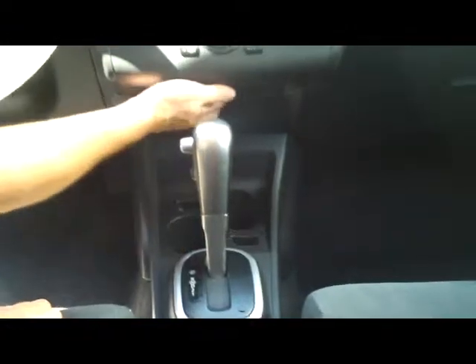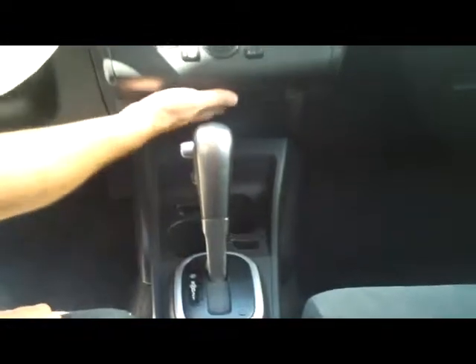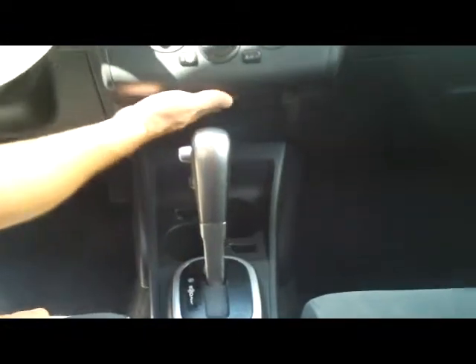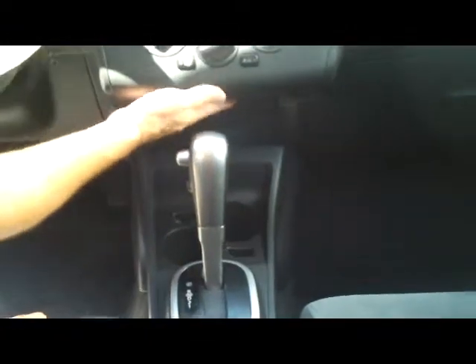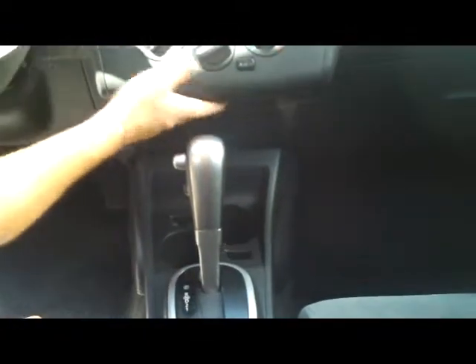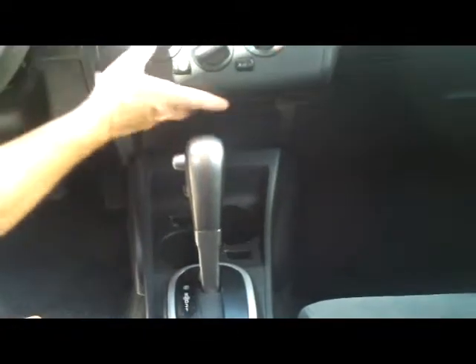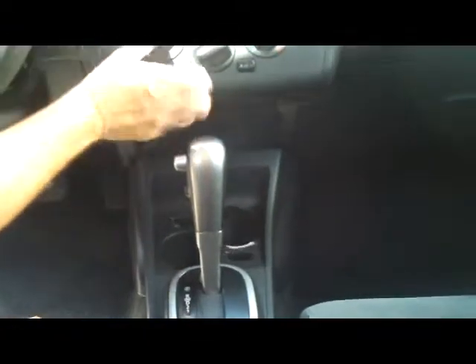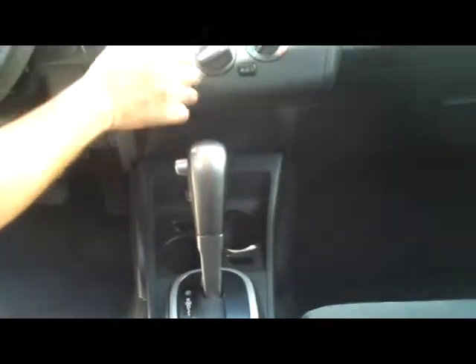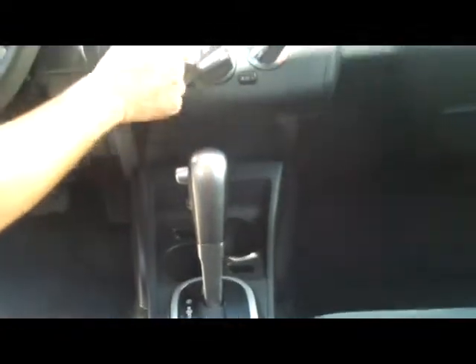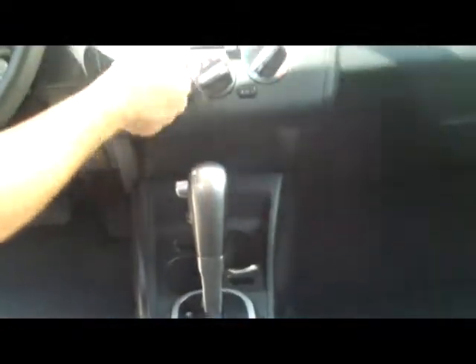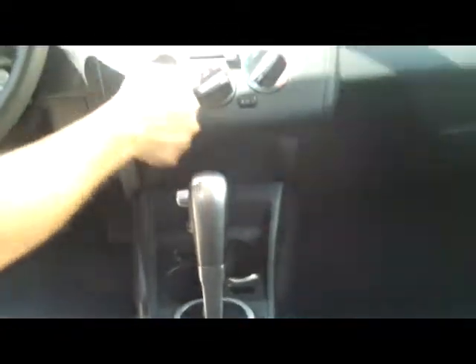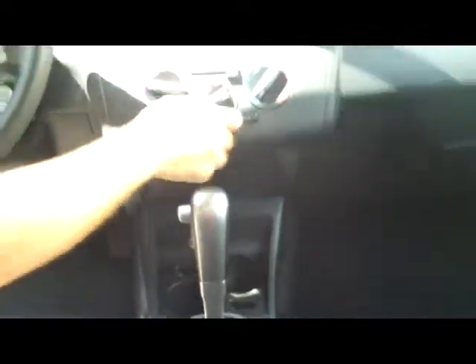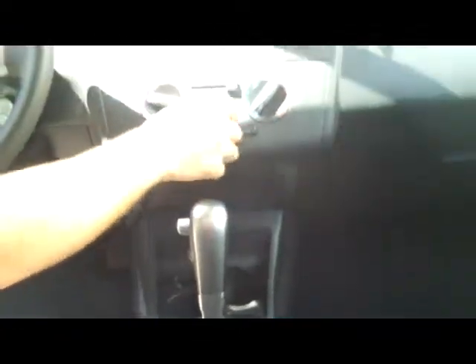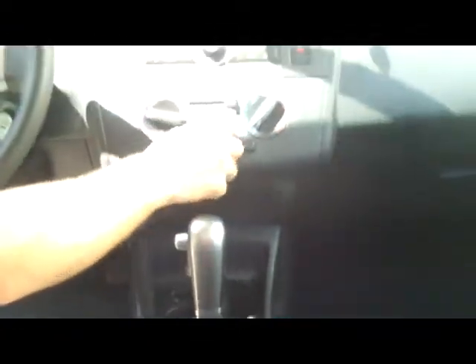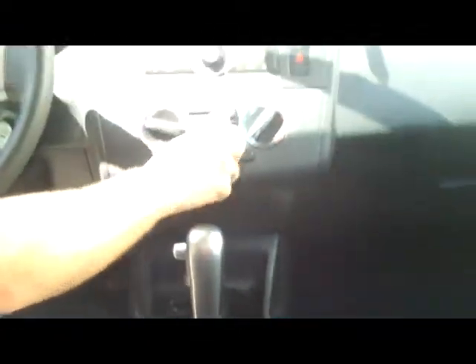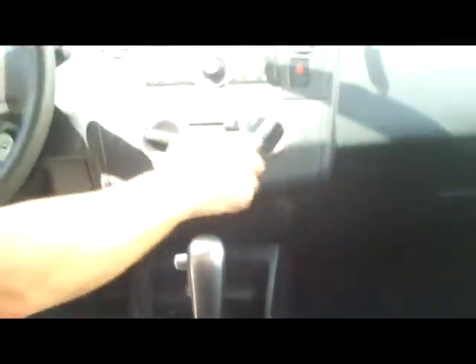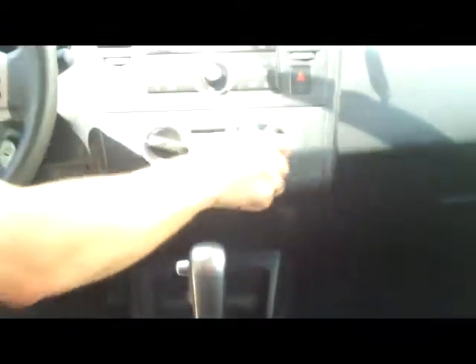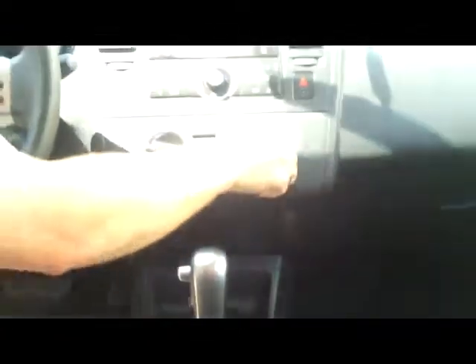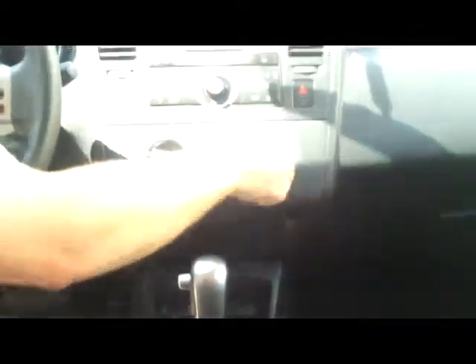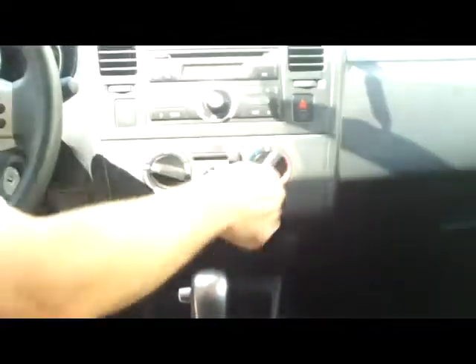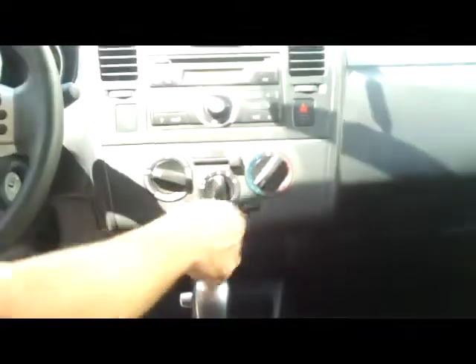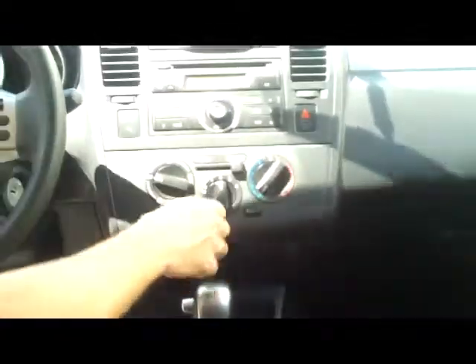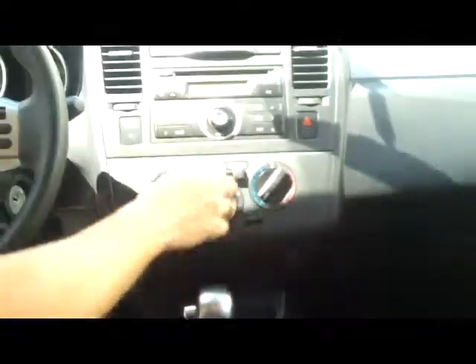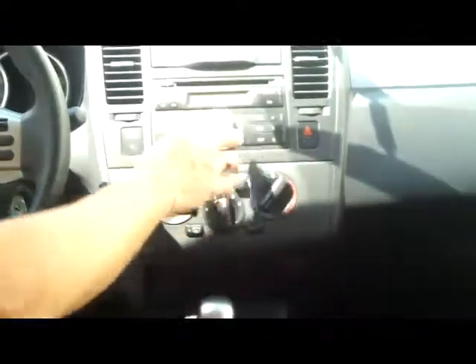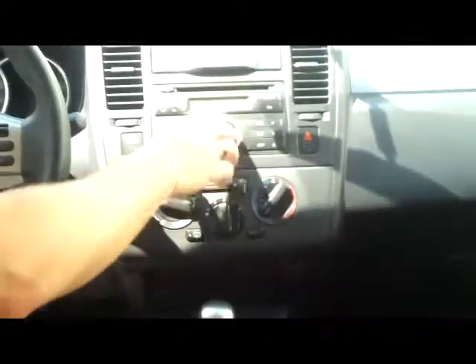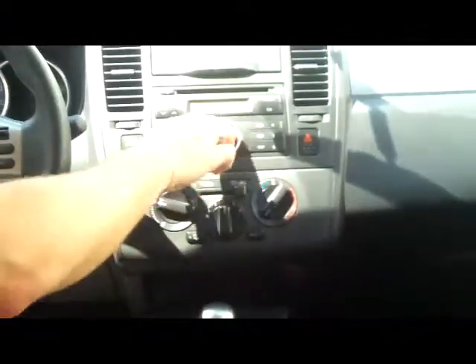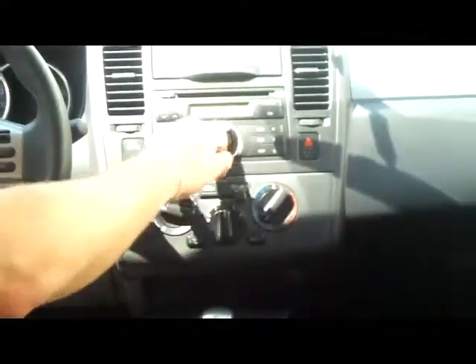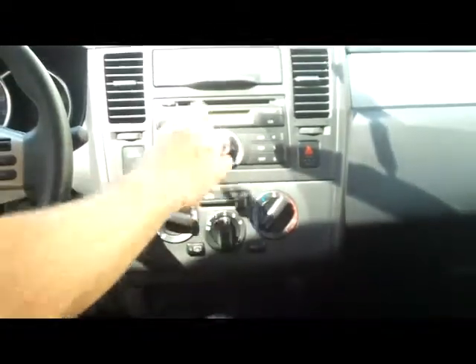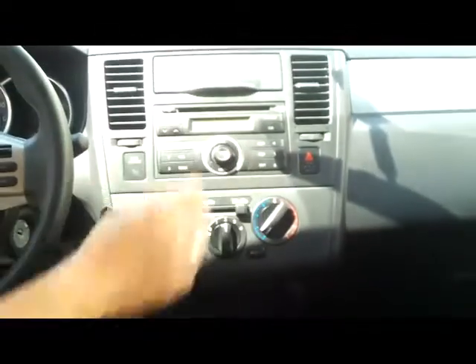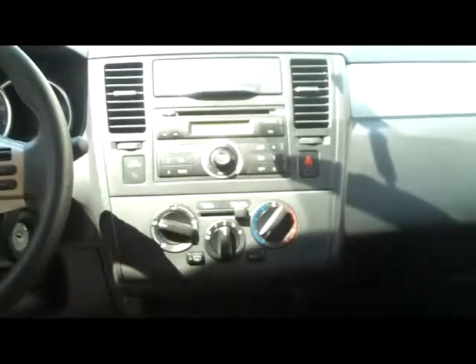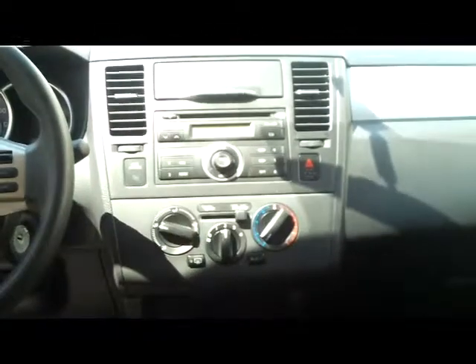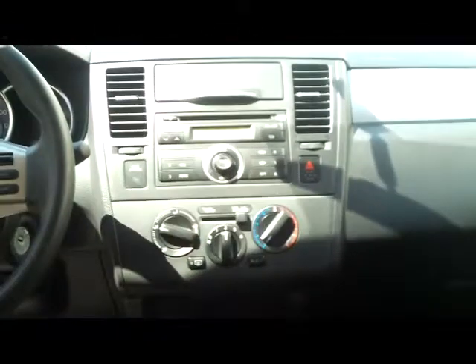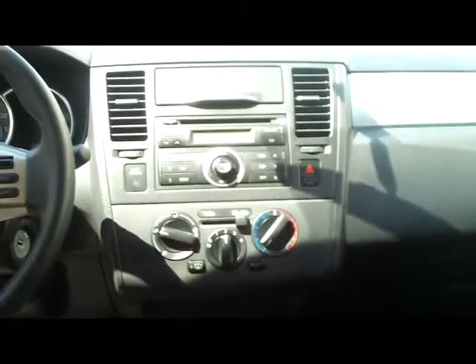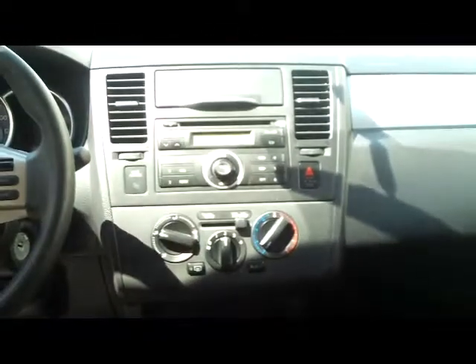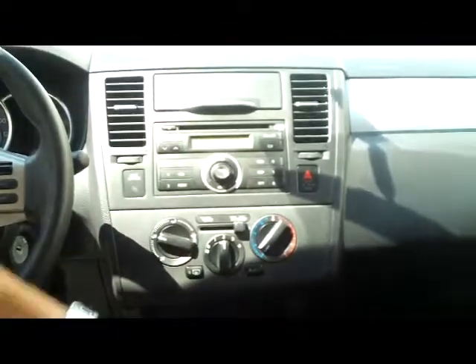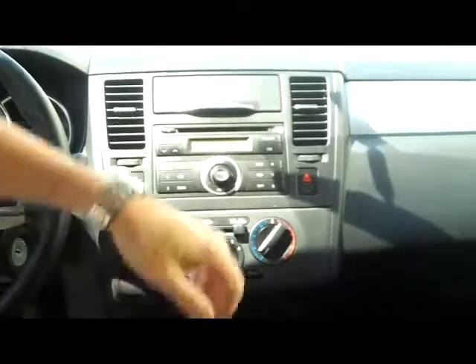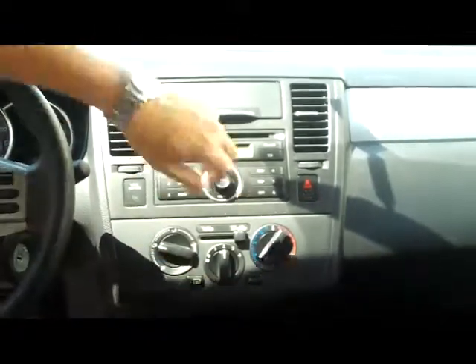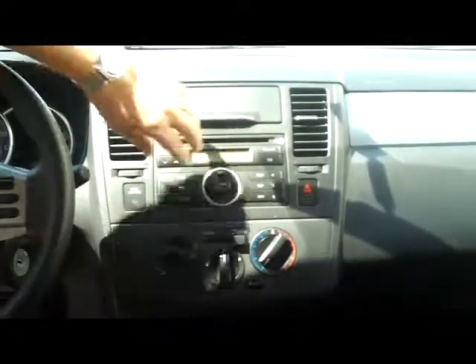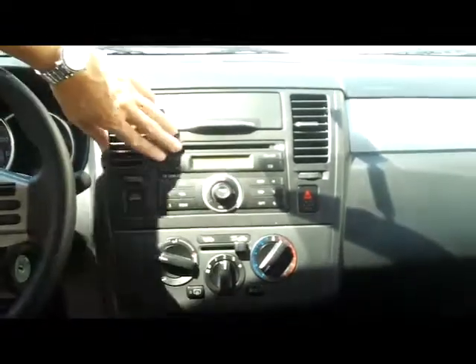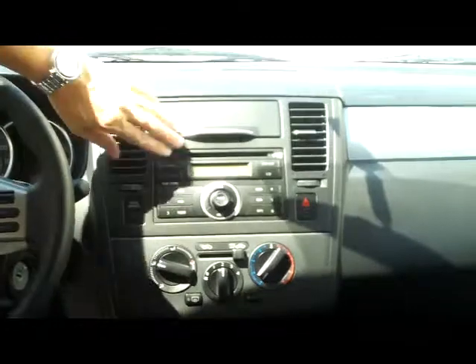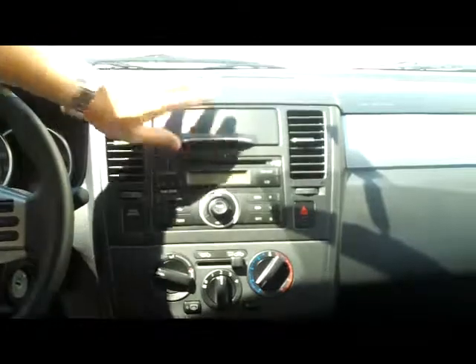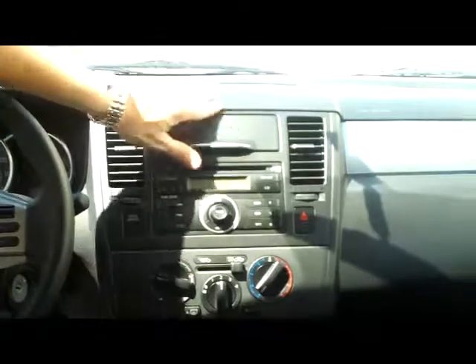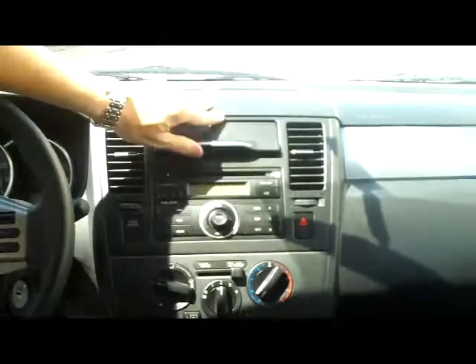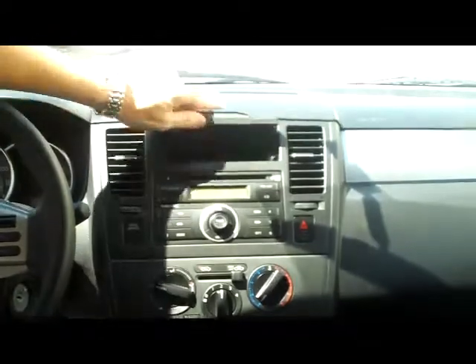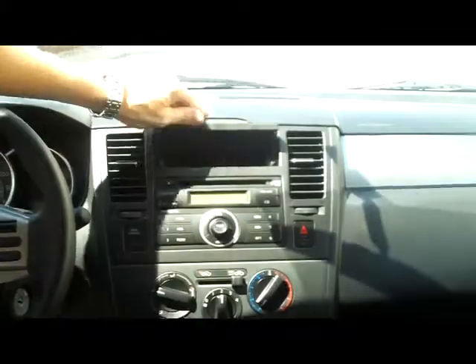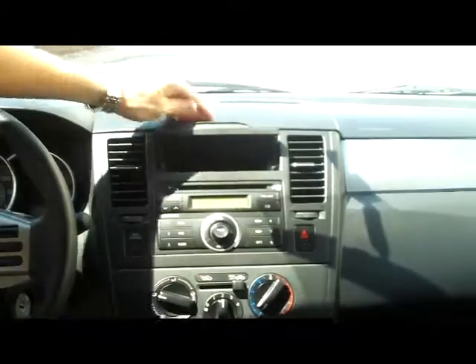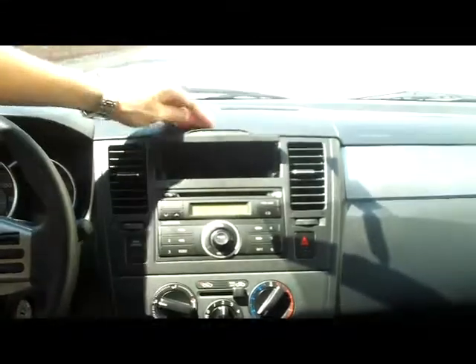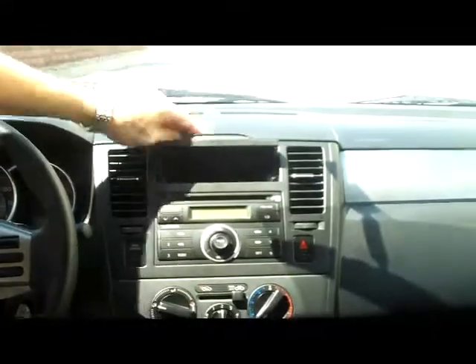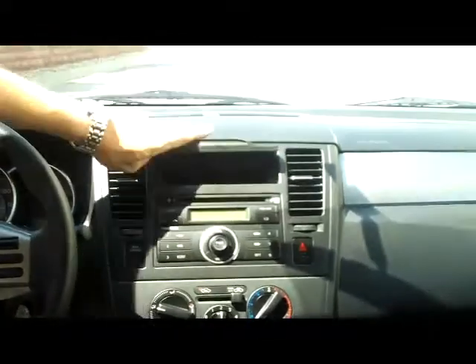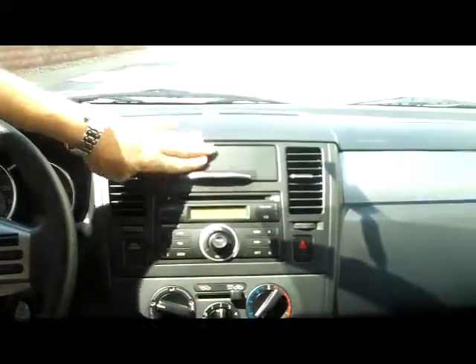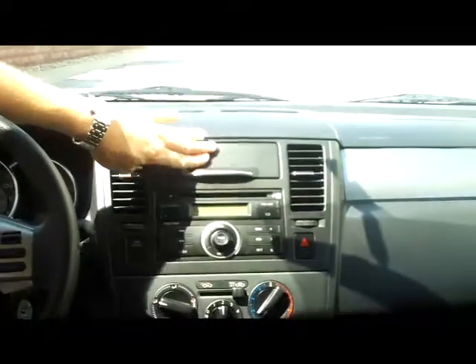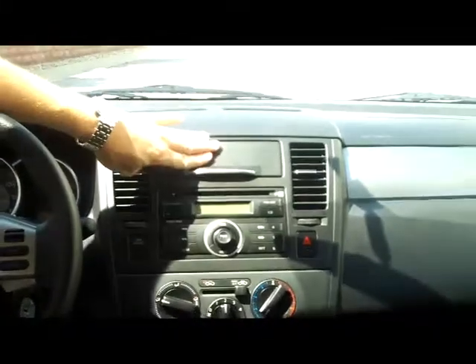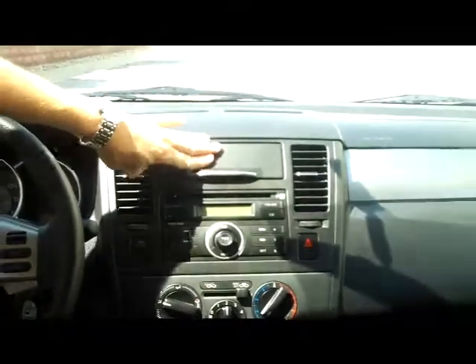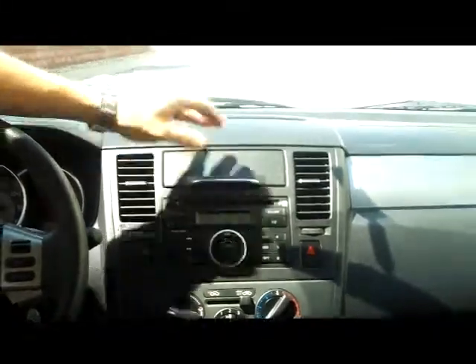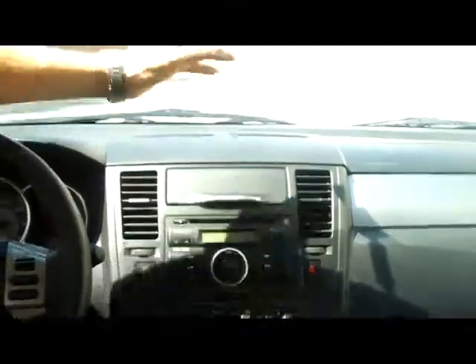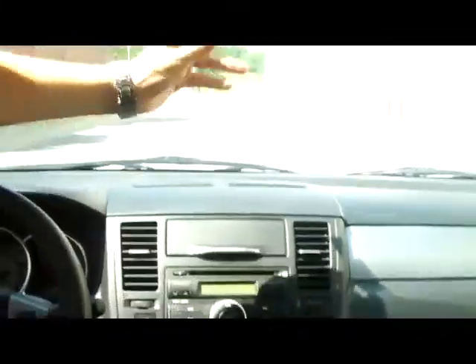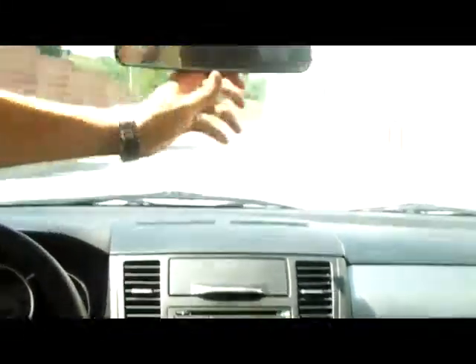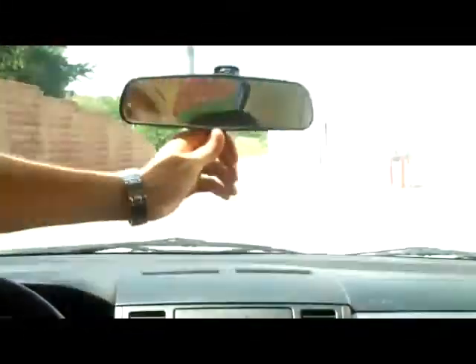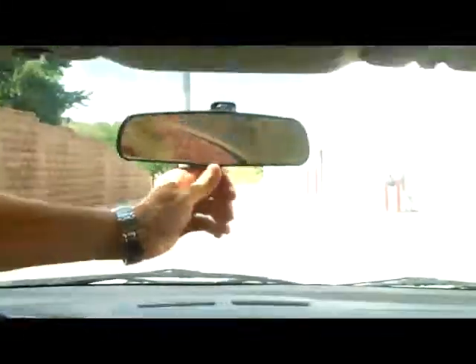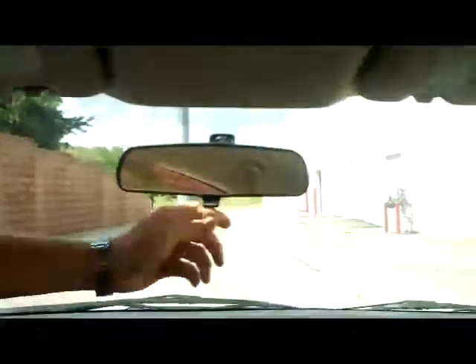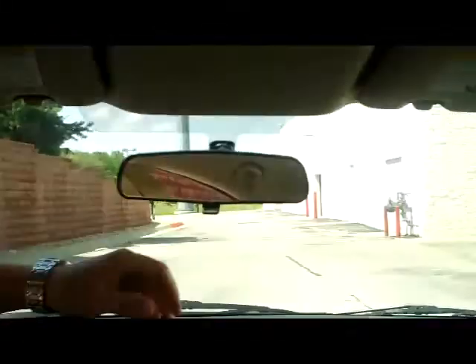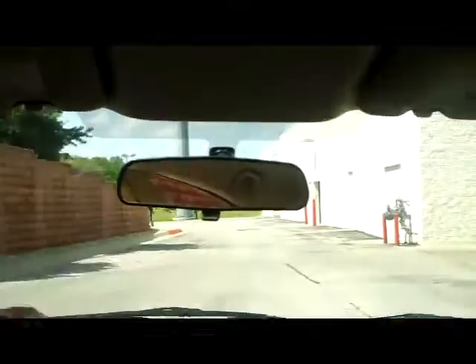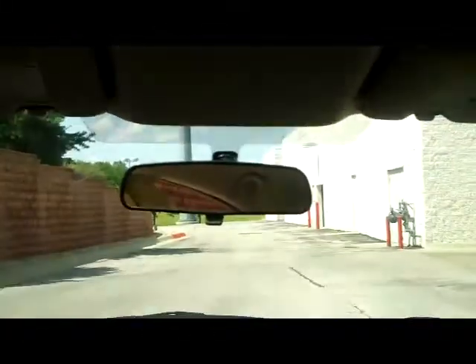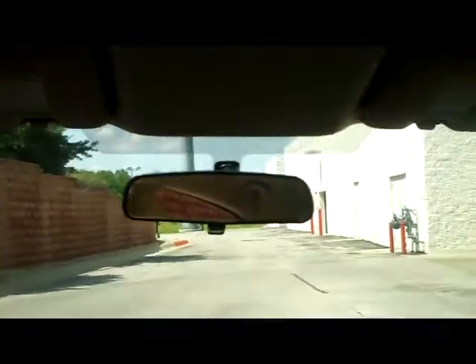You have your heating and air conditioning controls and your AM FM CD player. A little more storage up above and the day-night mirror.